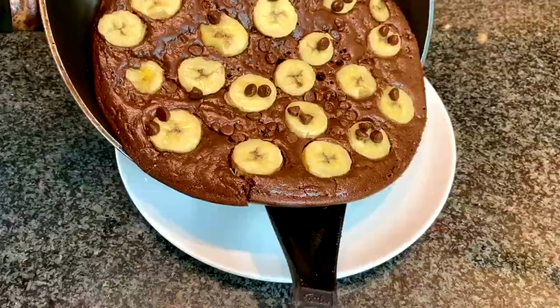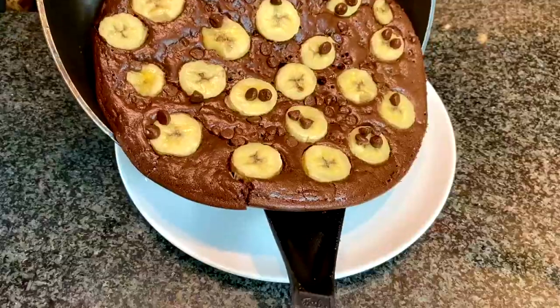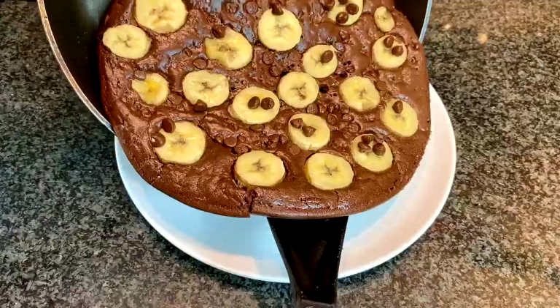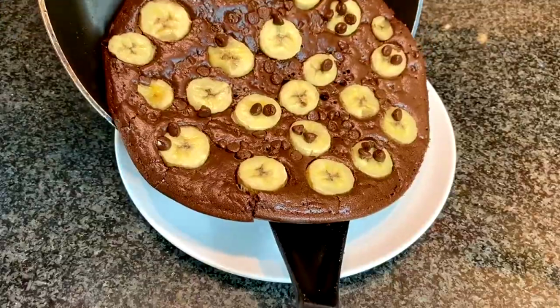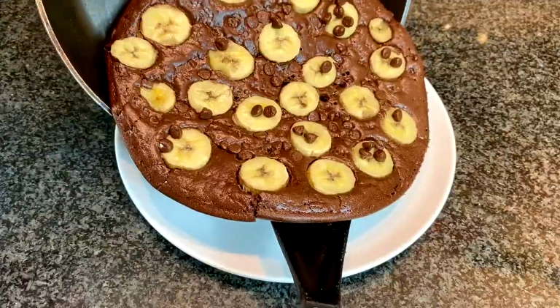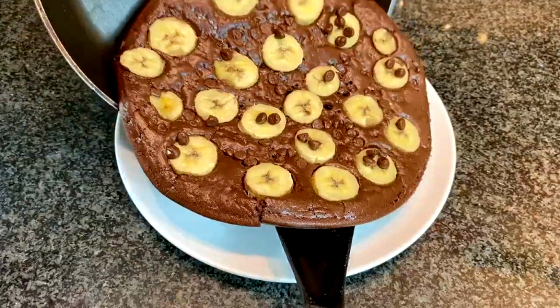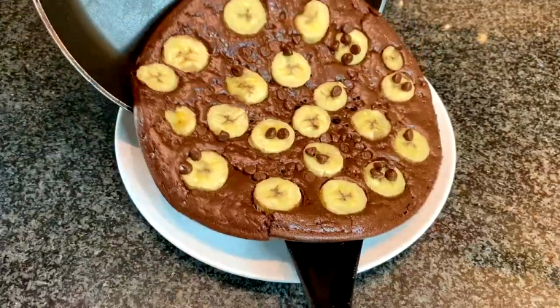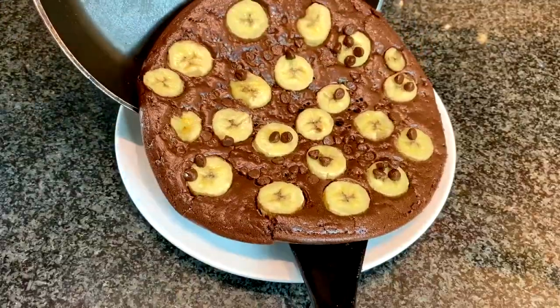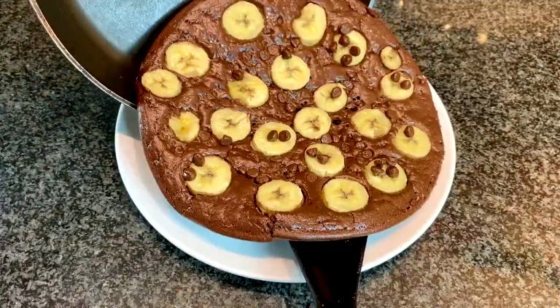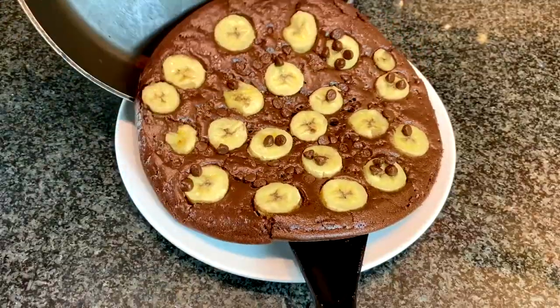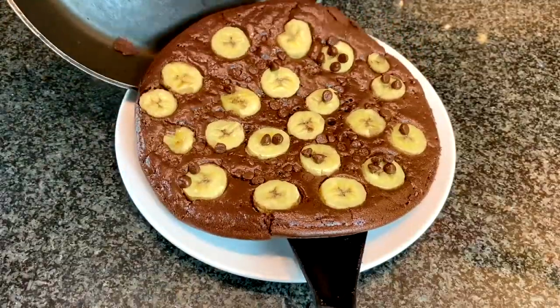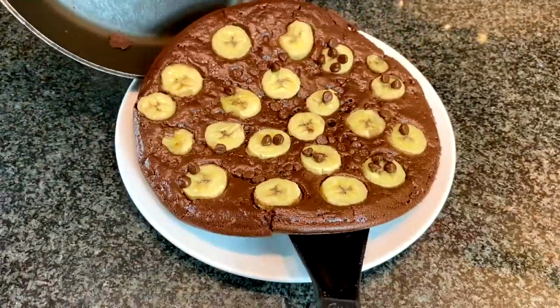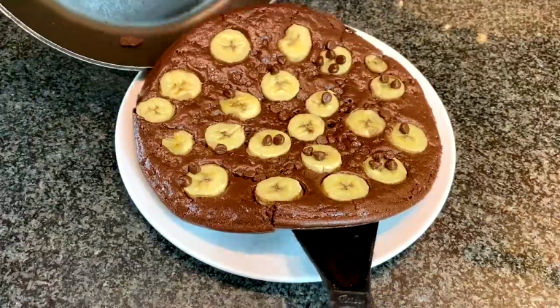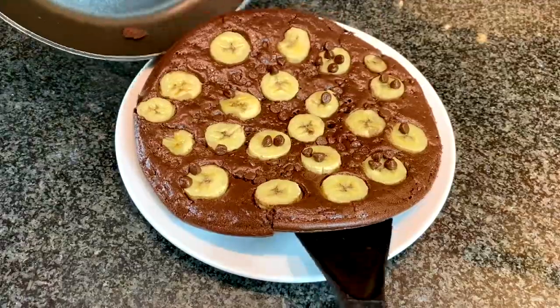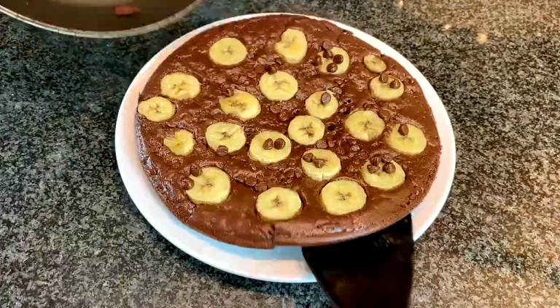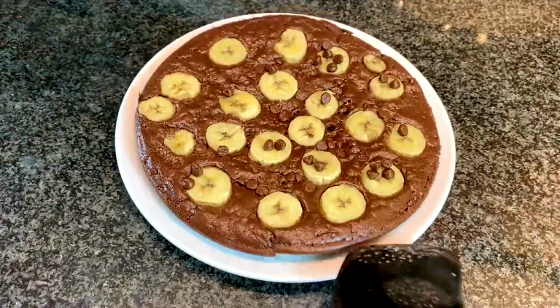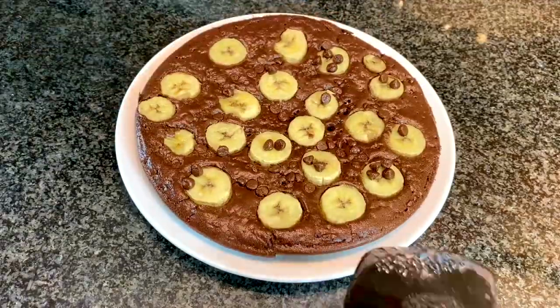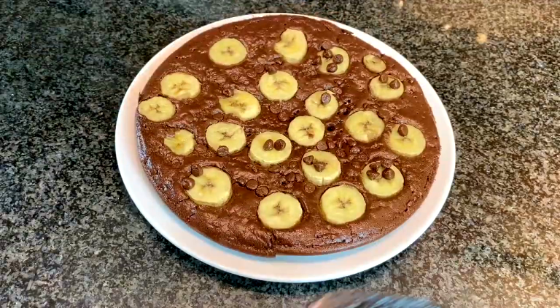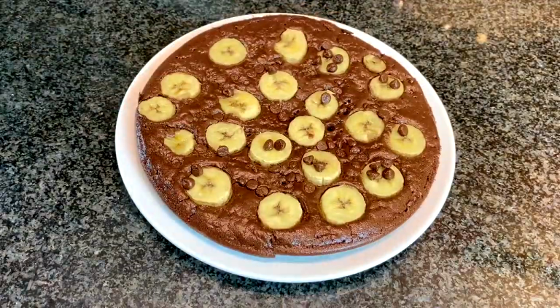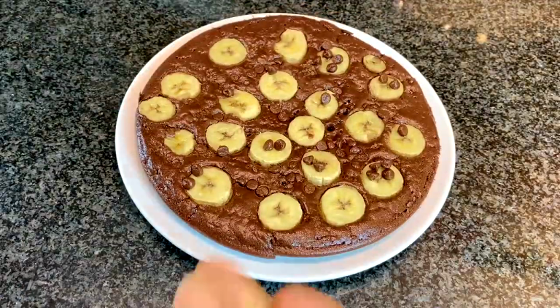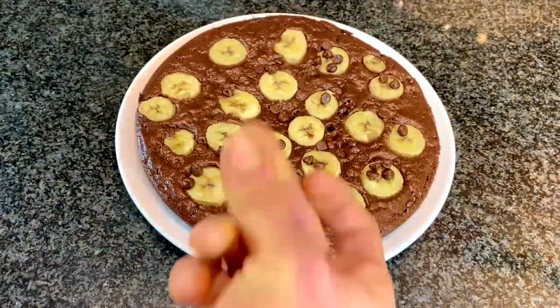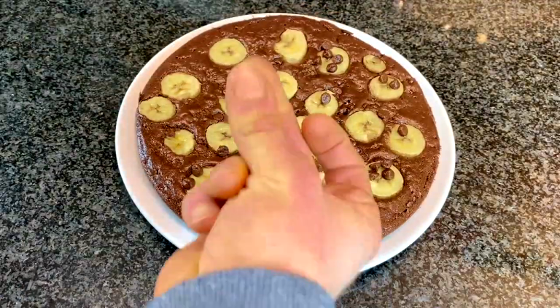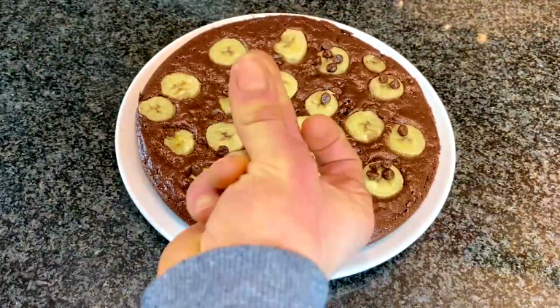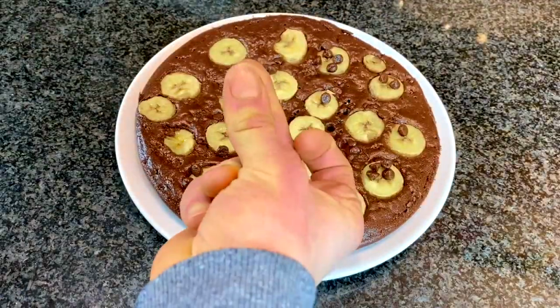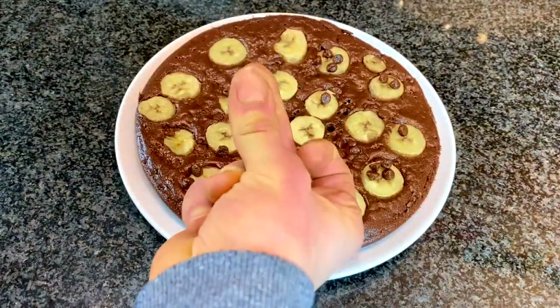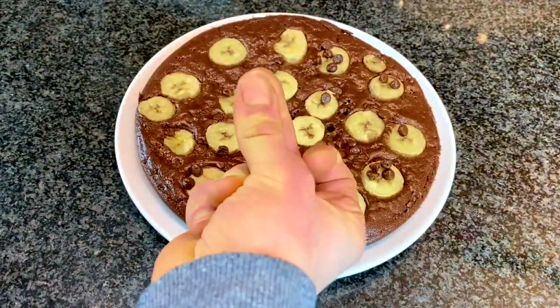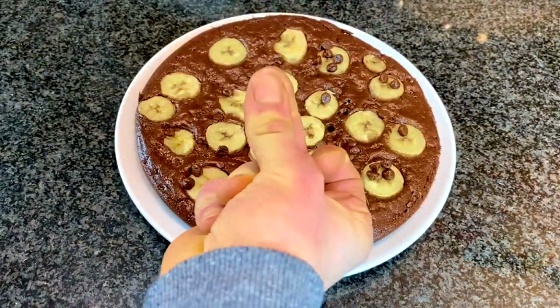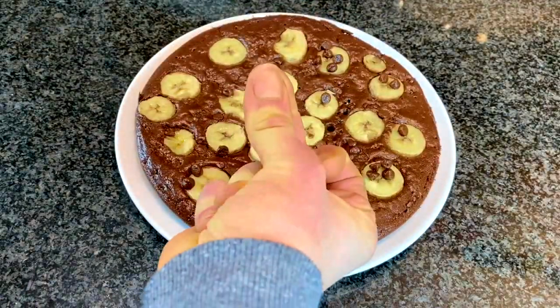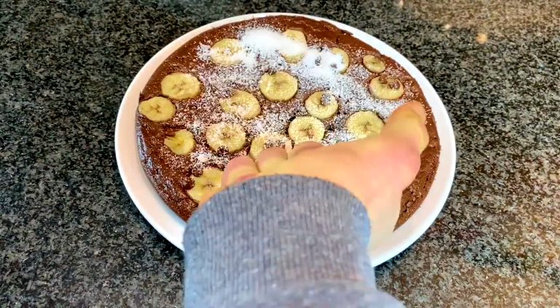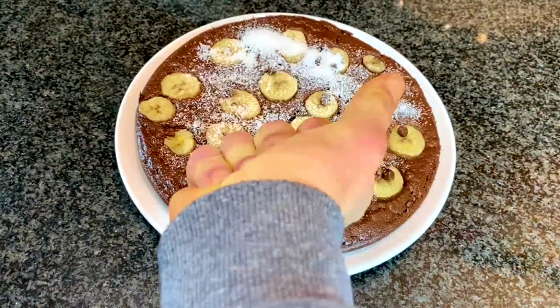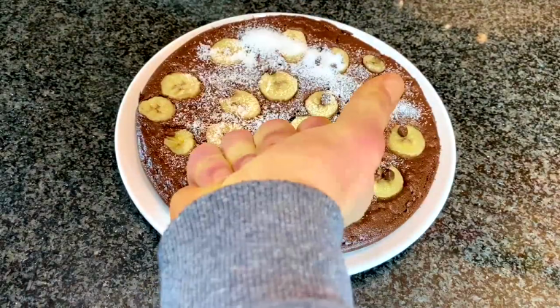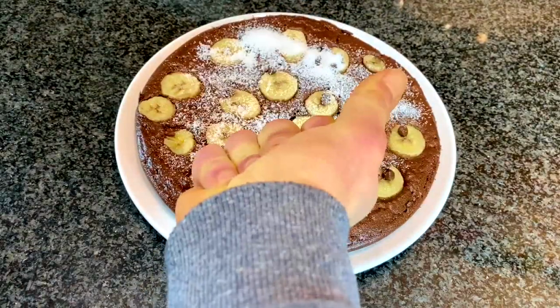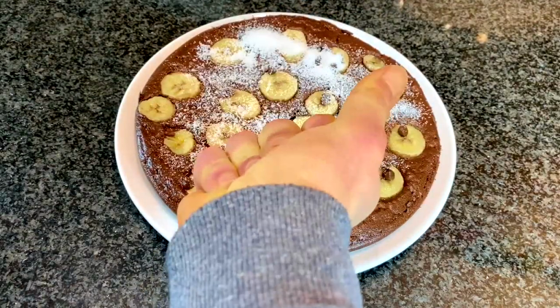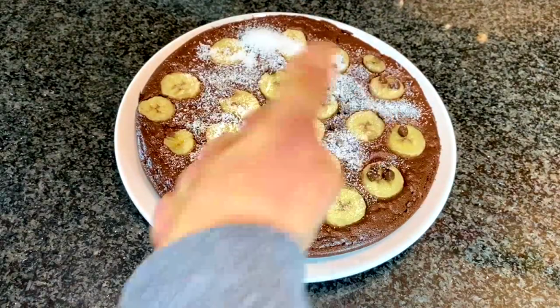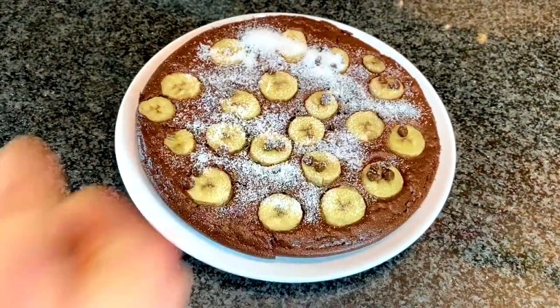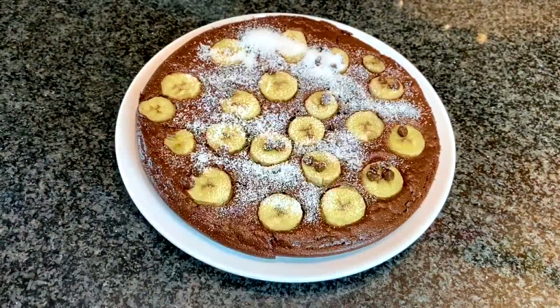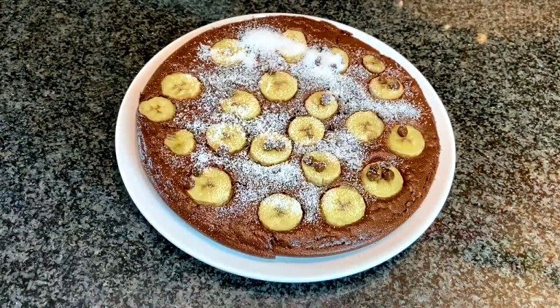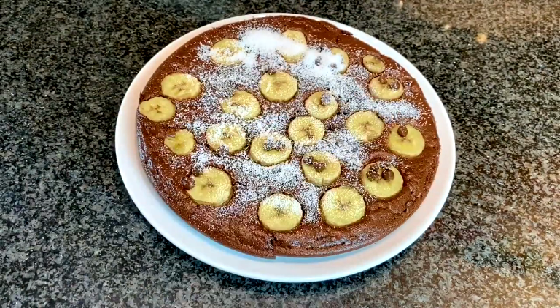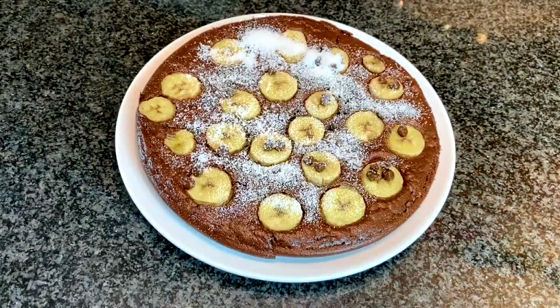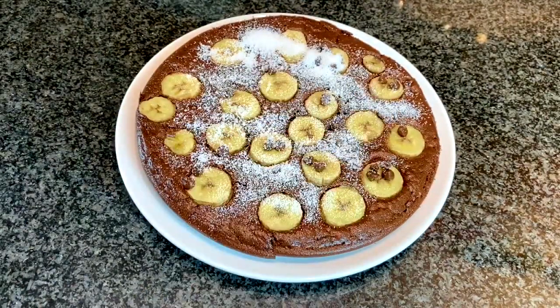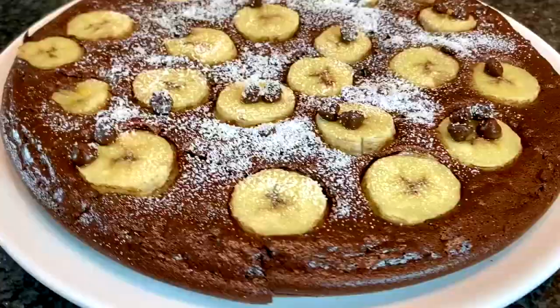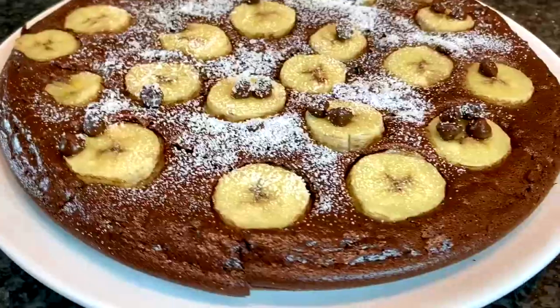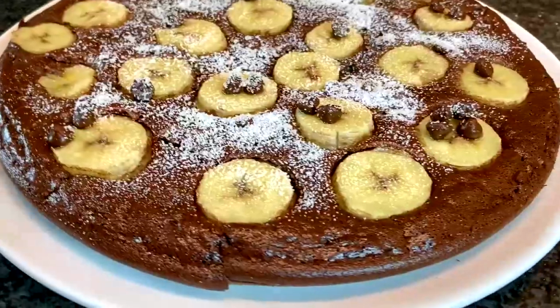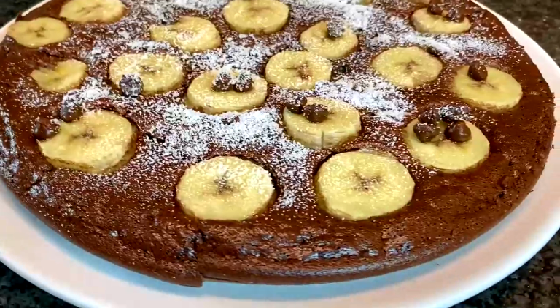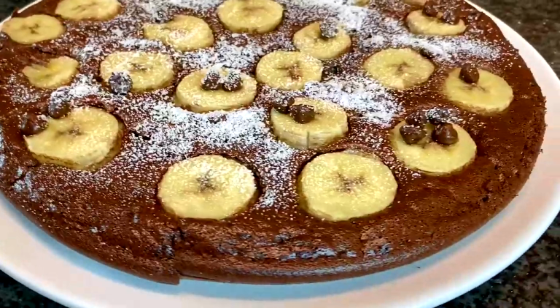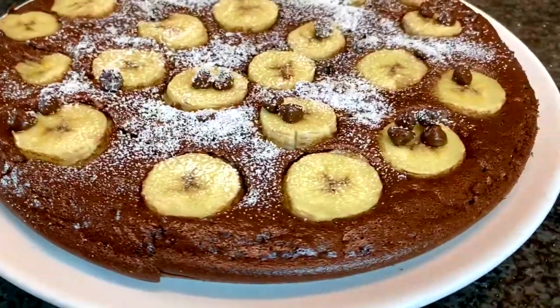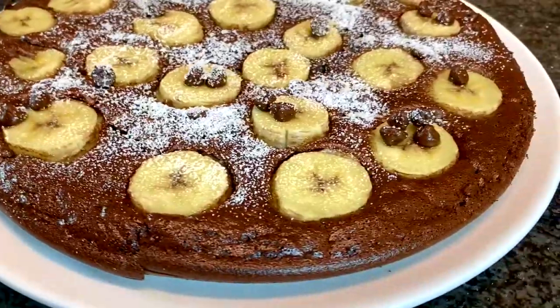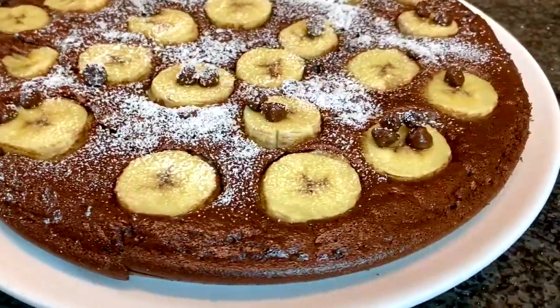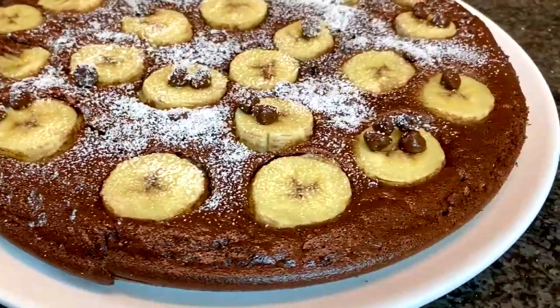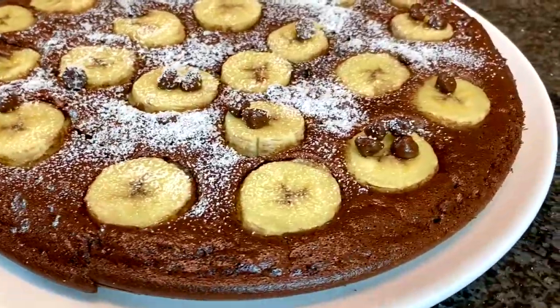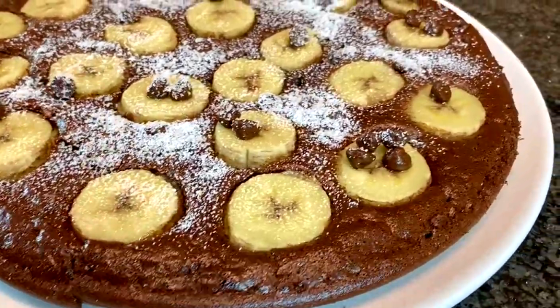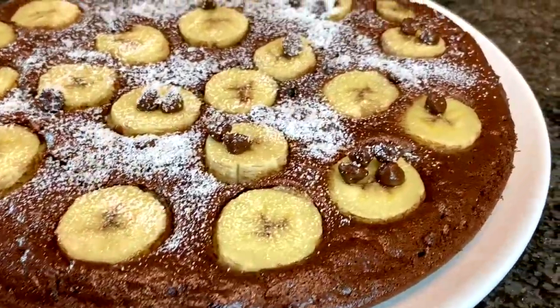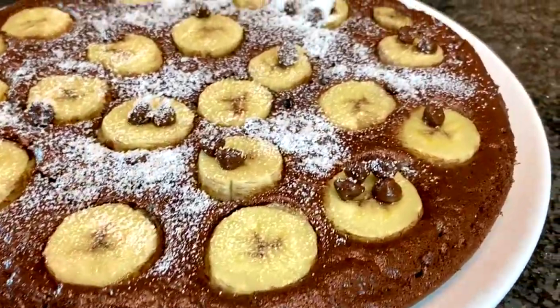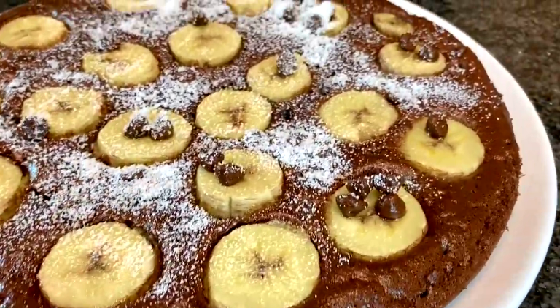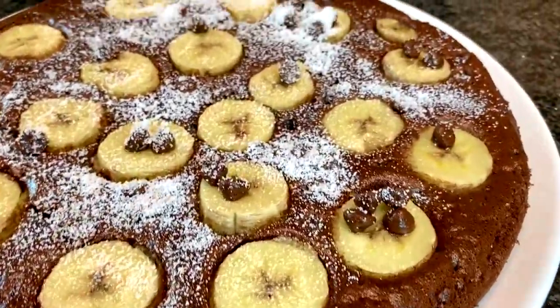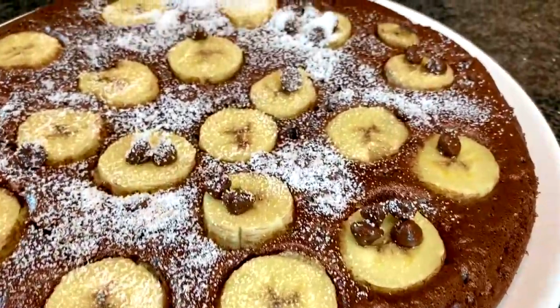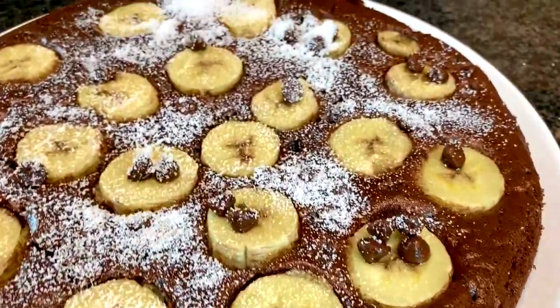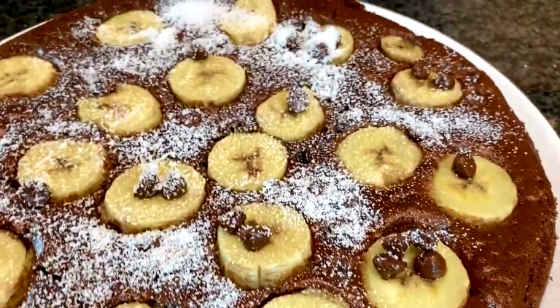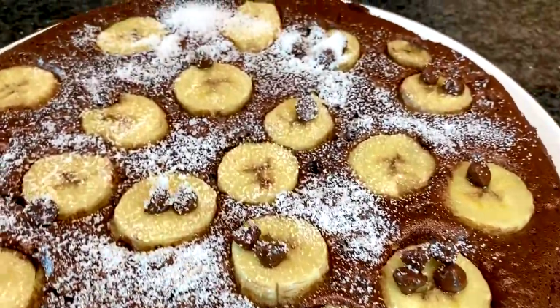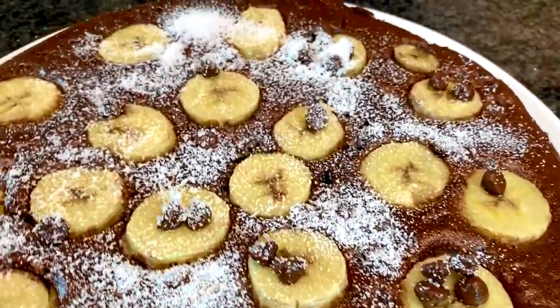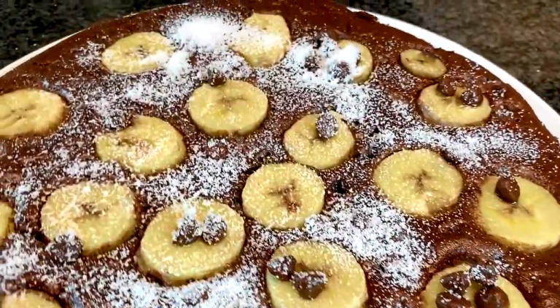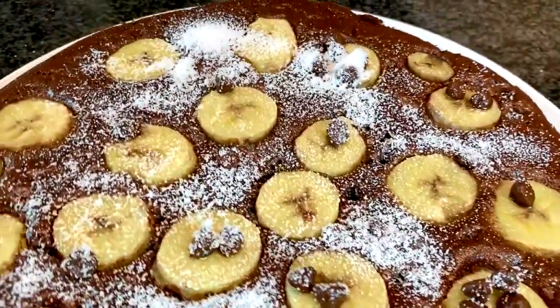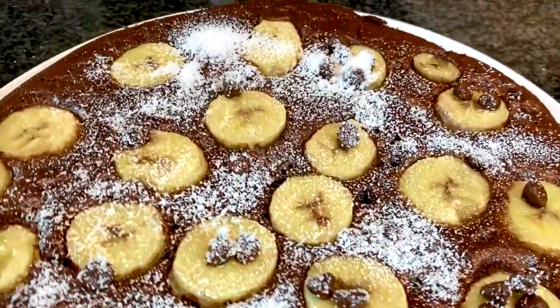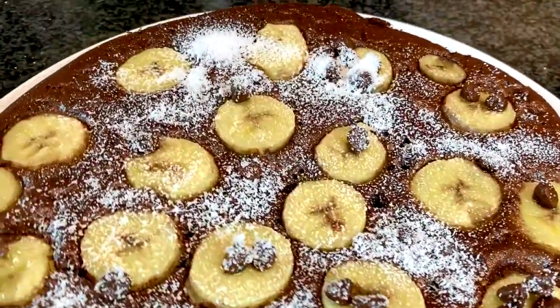Transfer to the plate and that is that. Top it with a nice serving of sweetener.